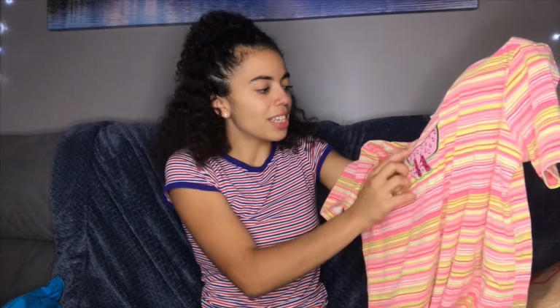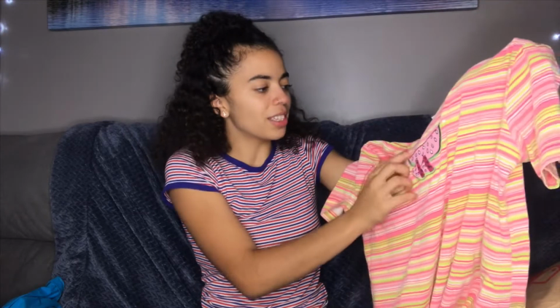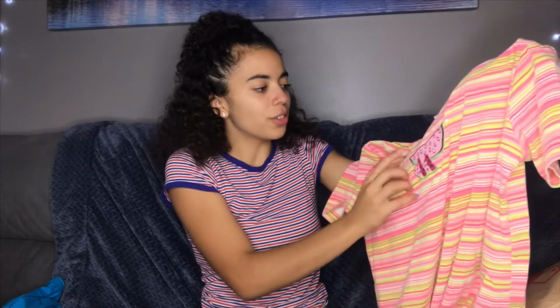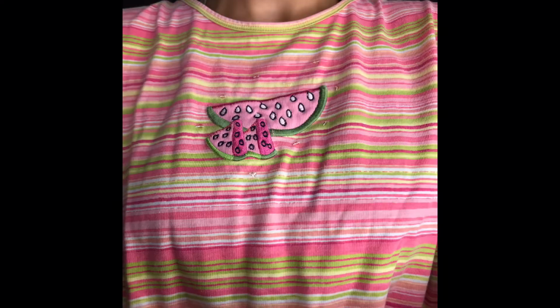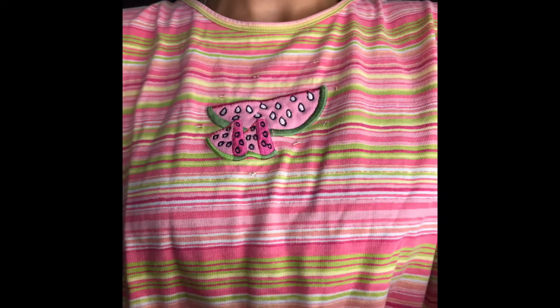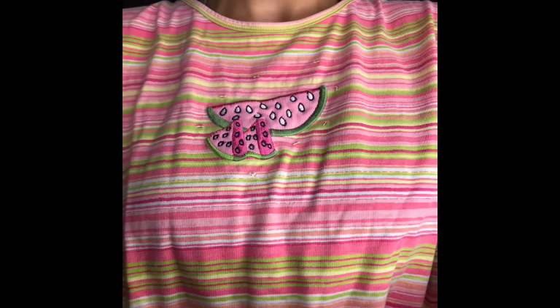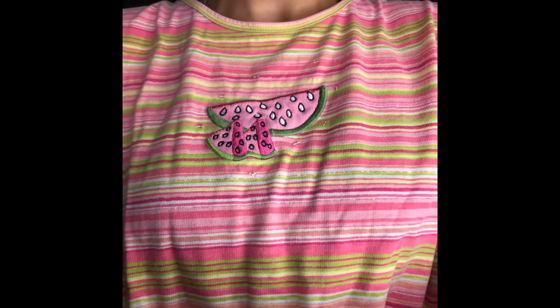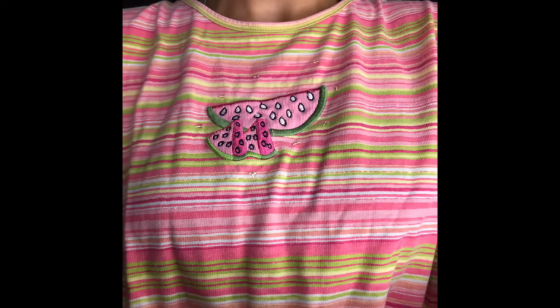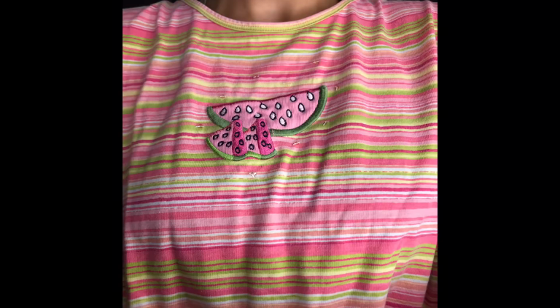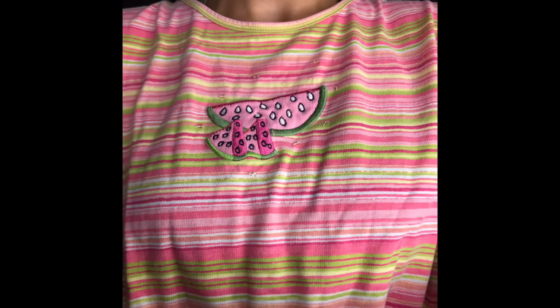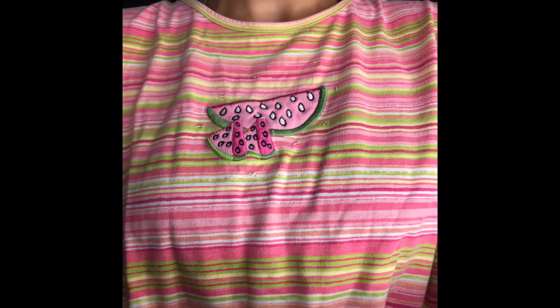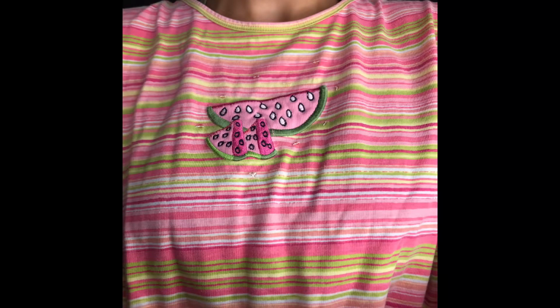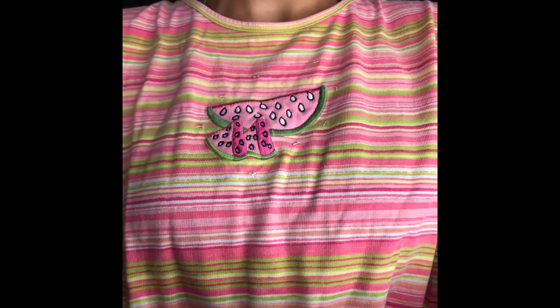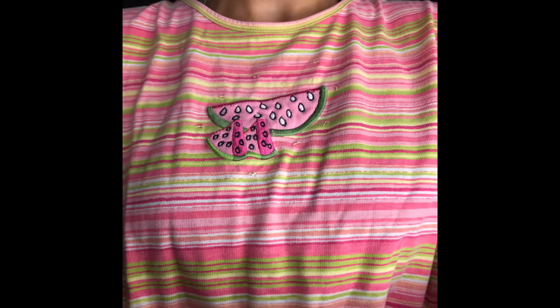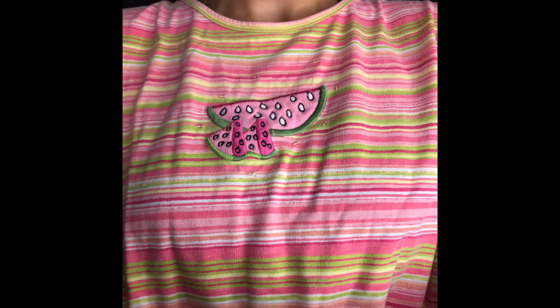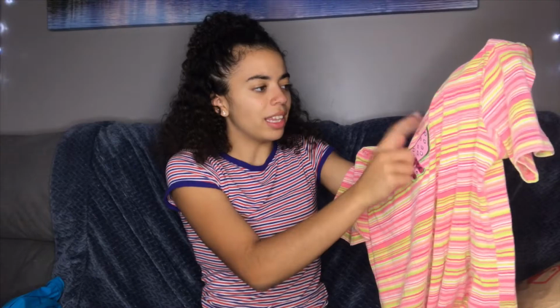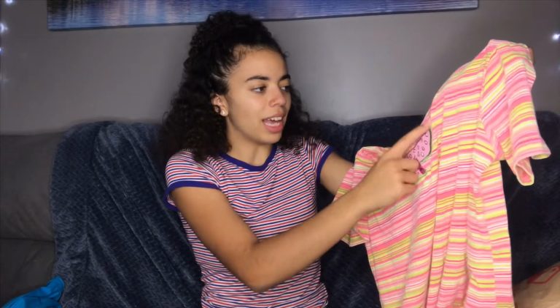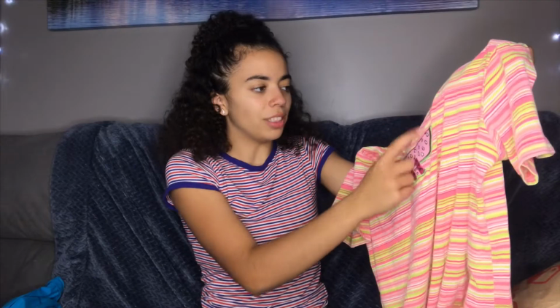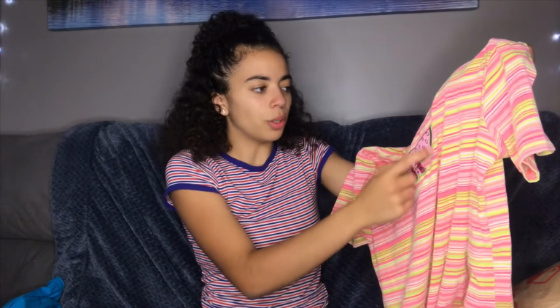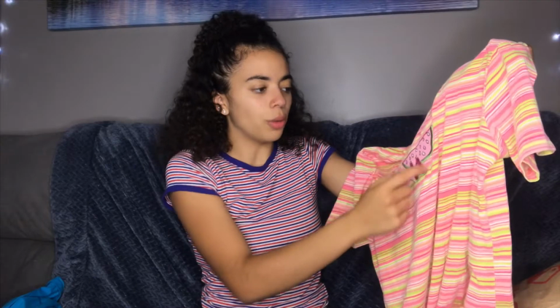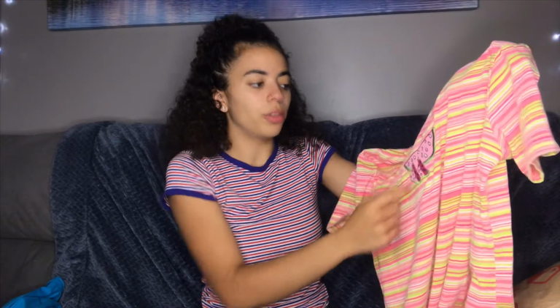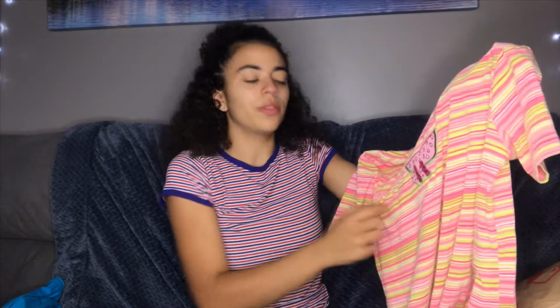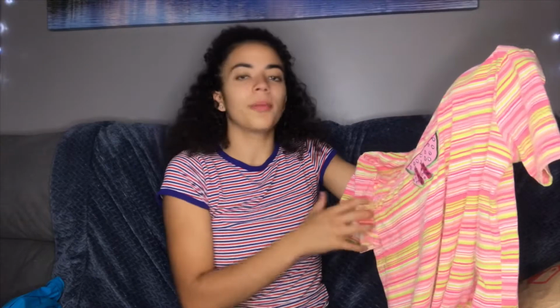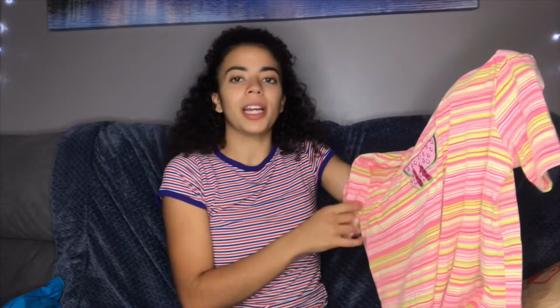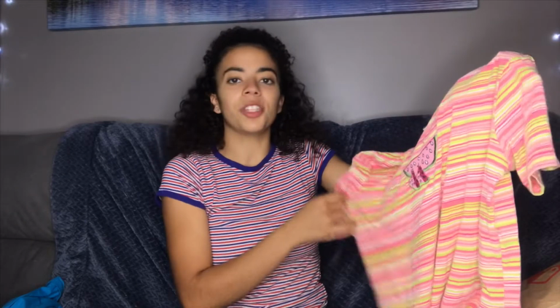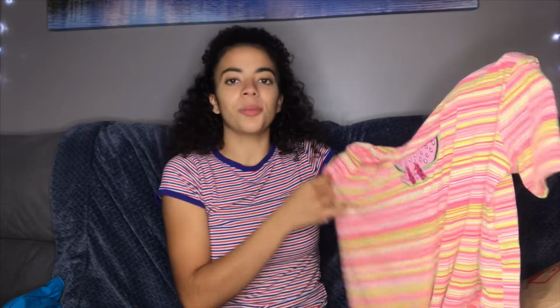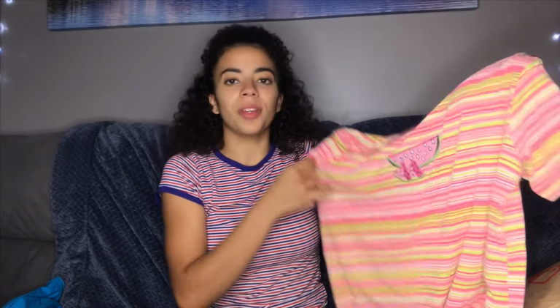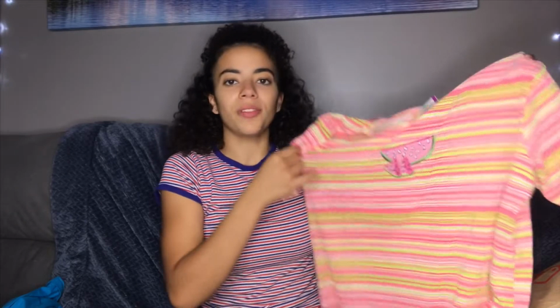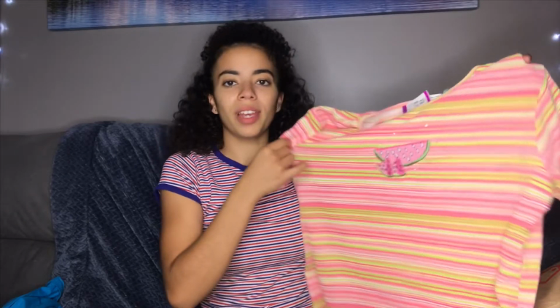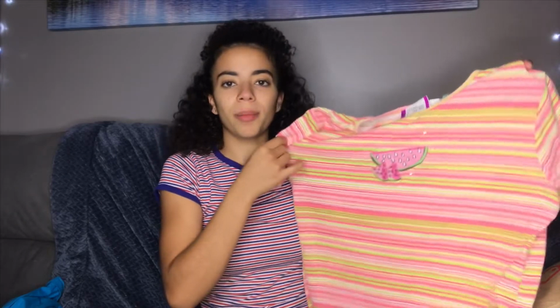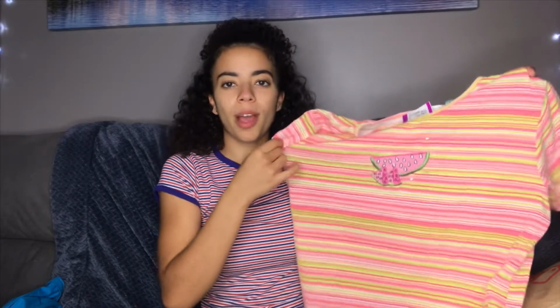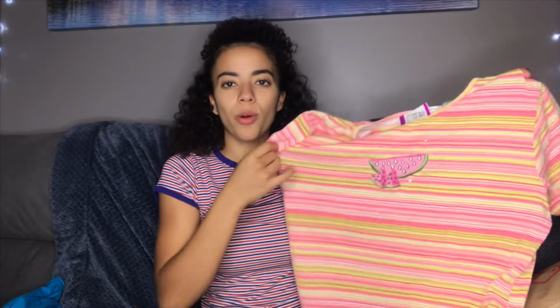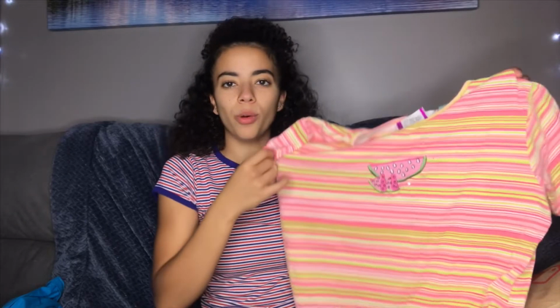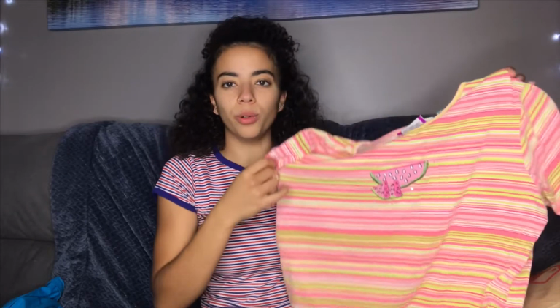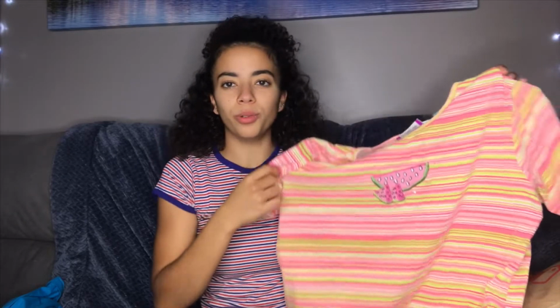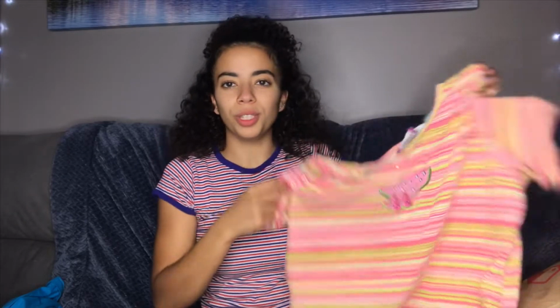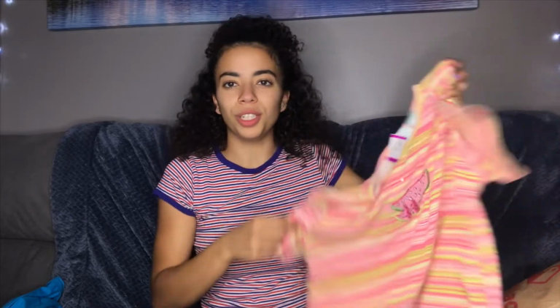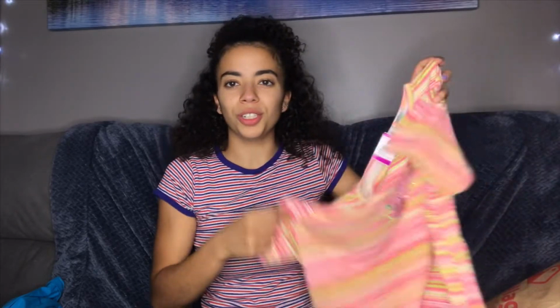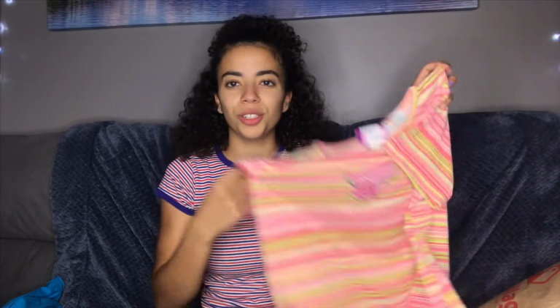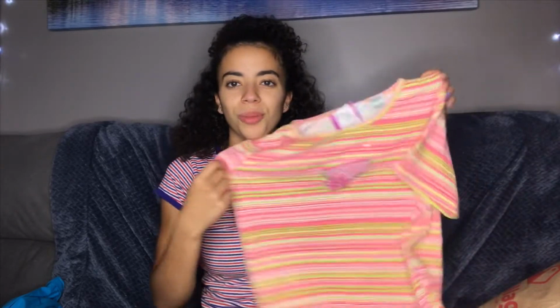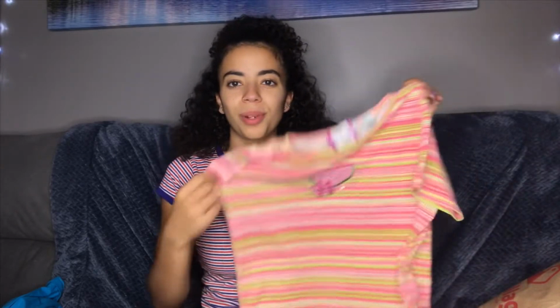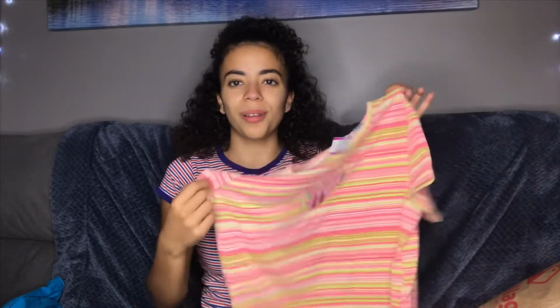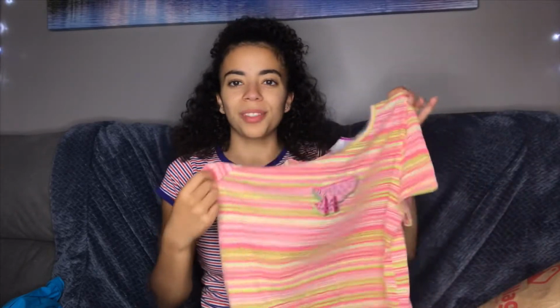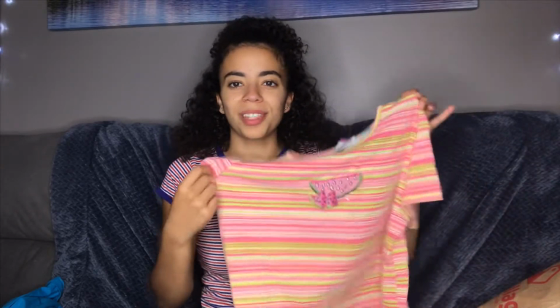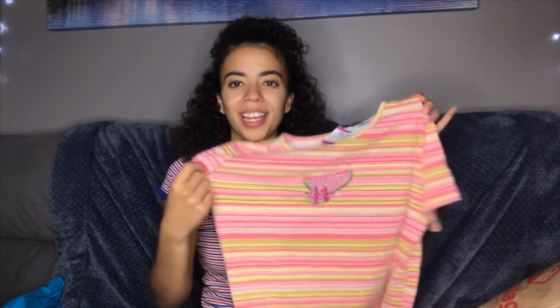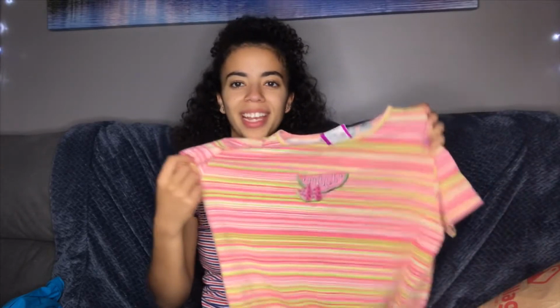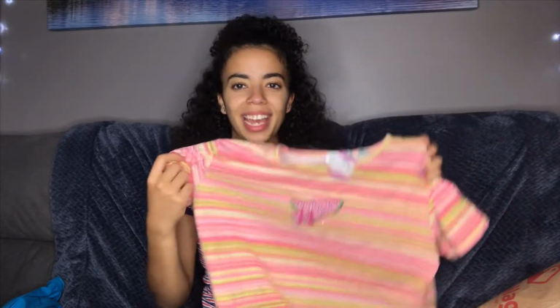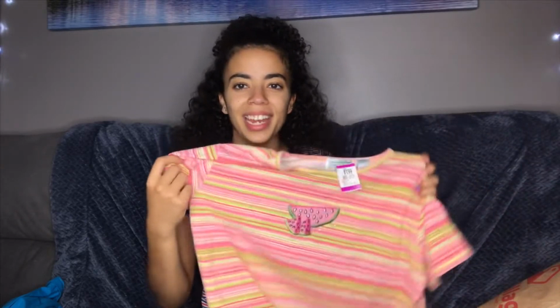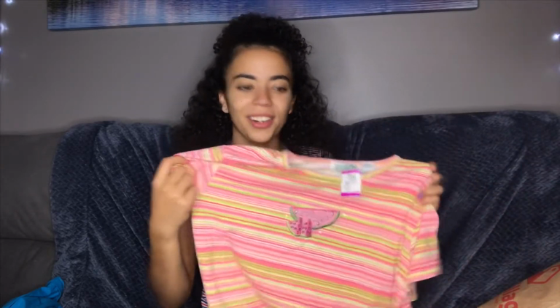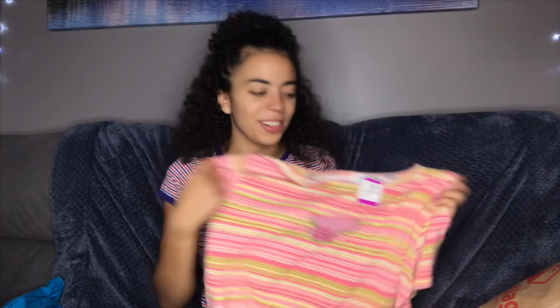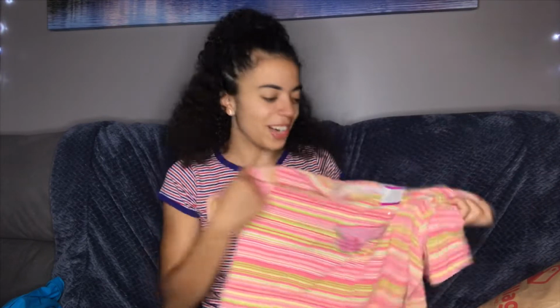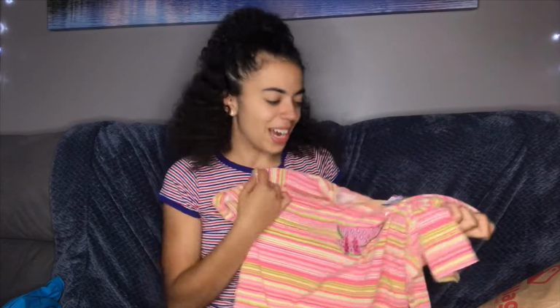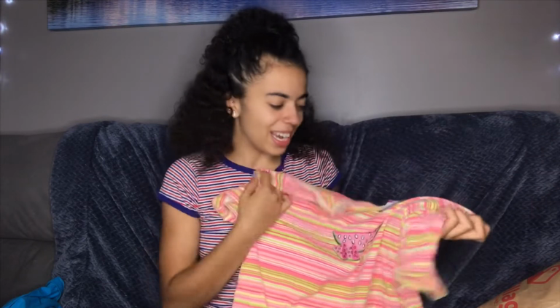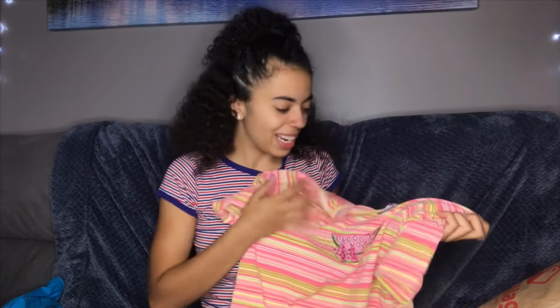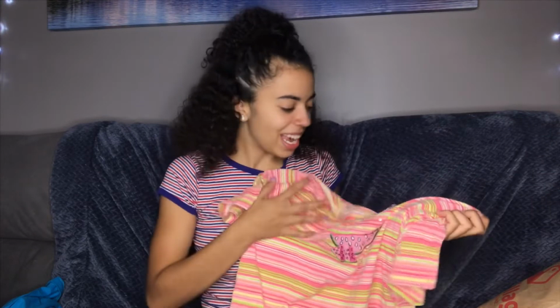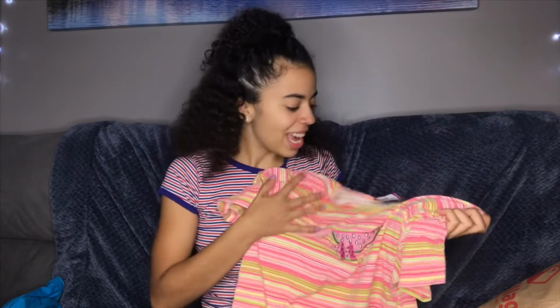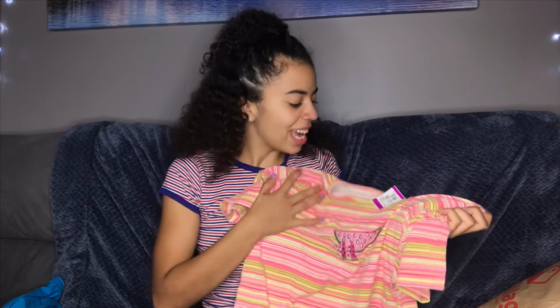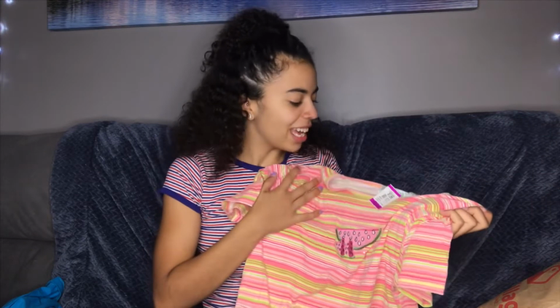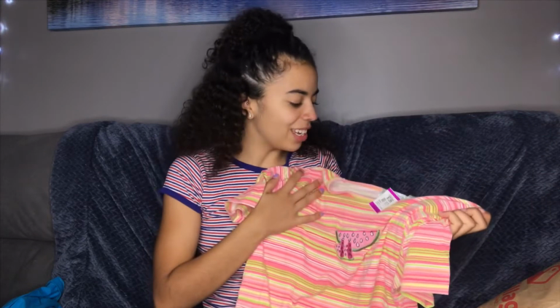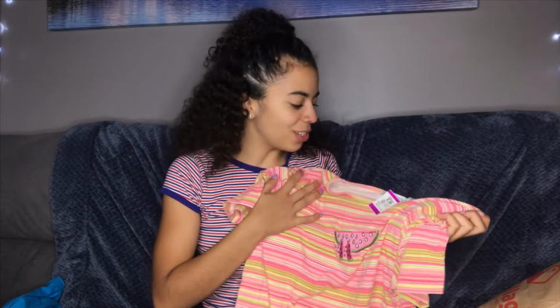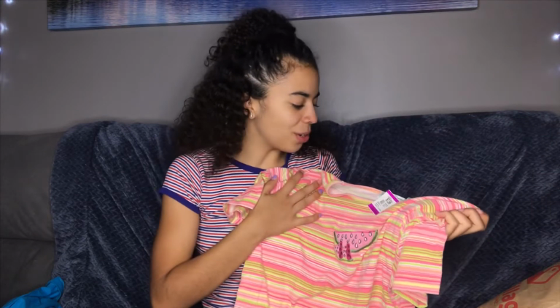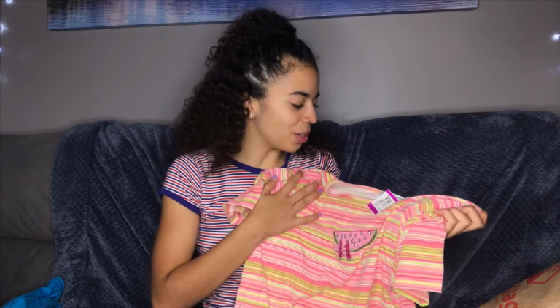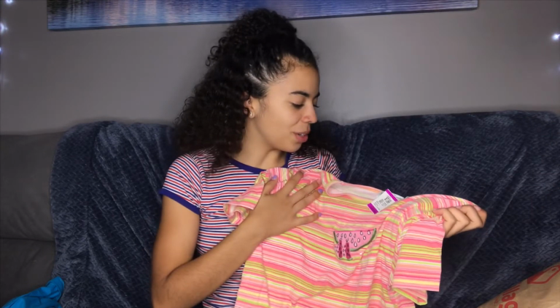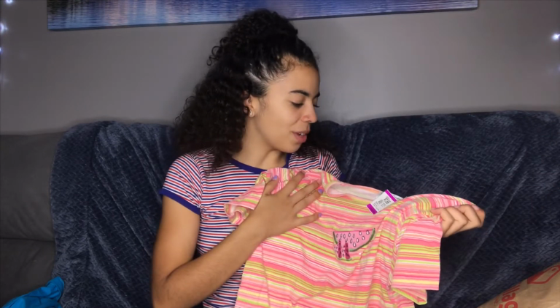It has little sequins and that totally reminds me of like my old t-shirts when I was like eight or nine. It is so cute.